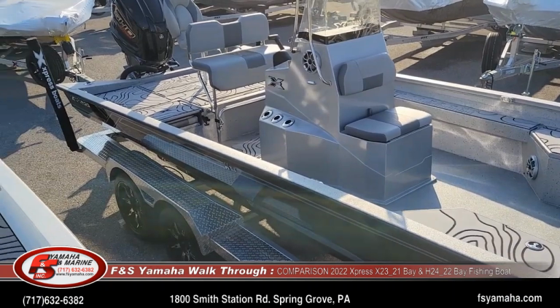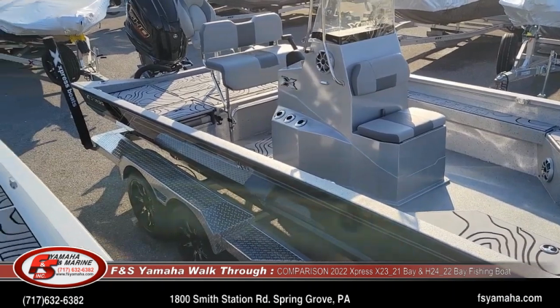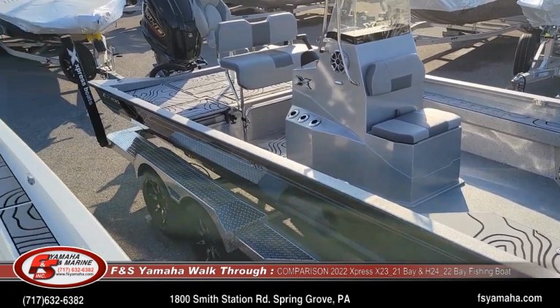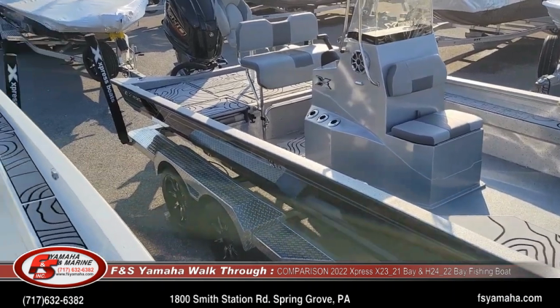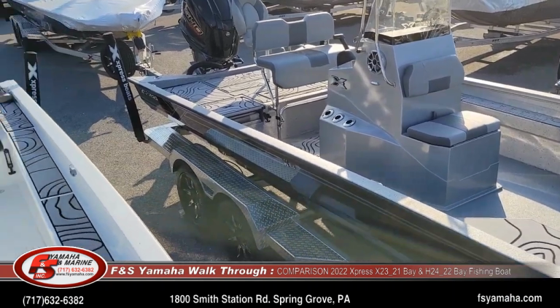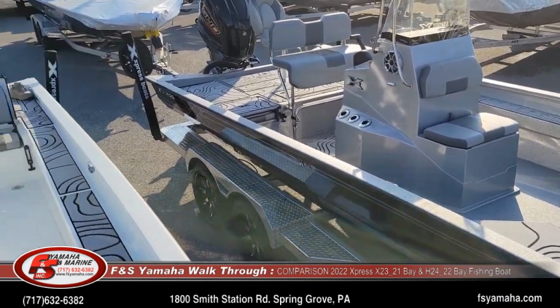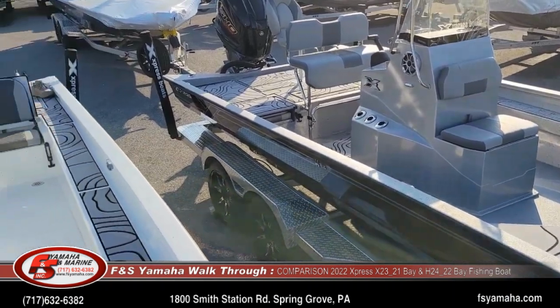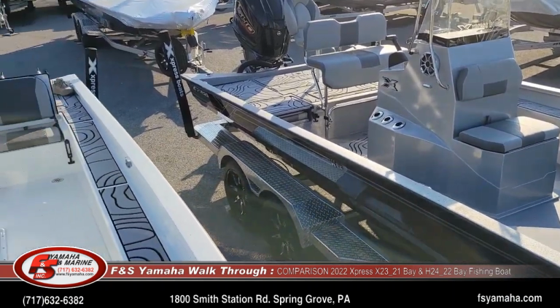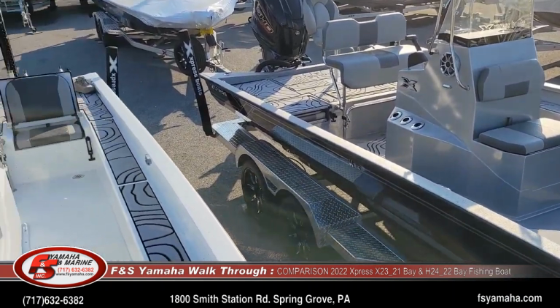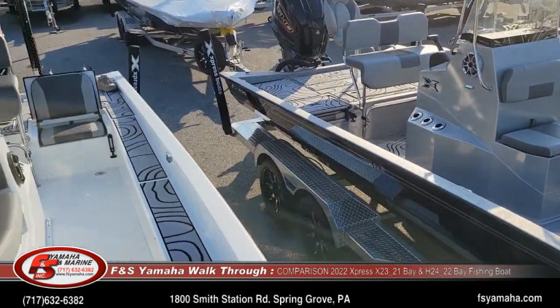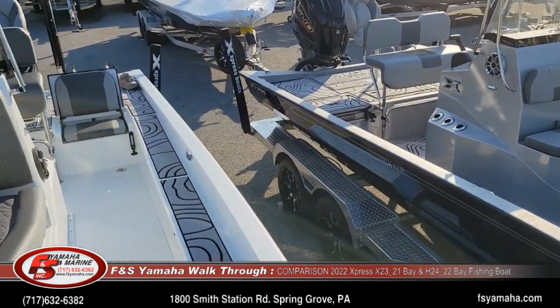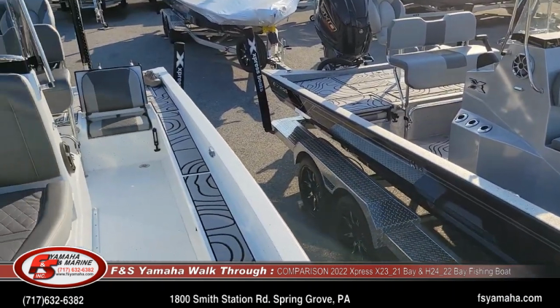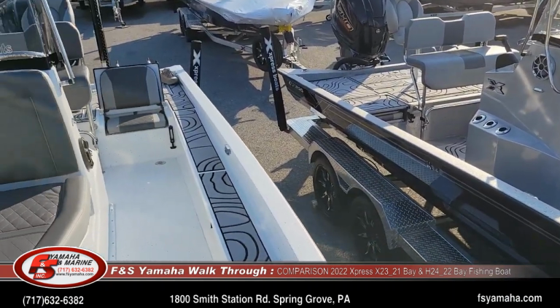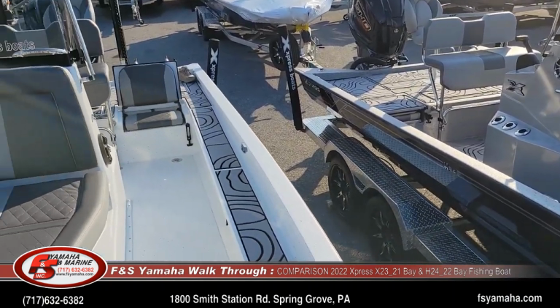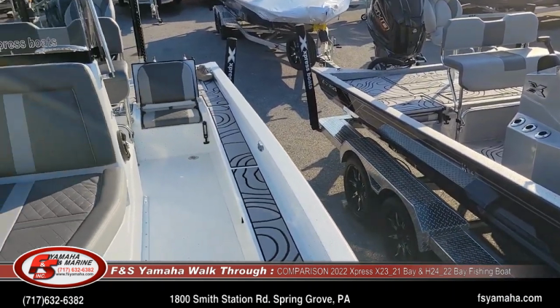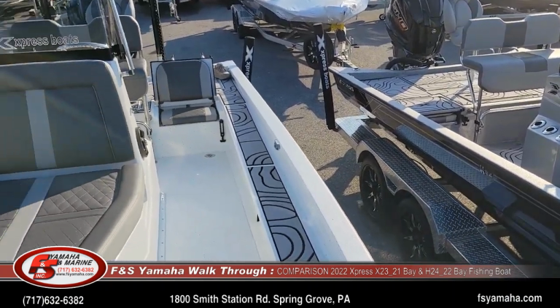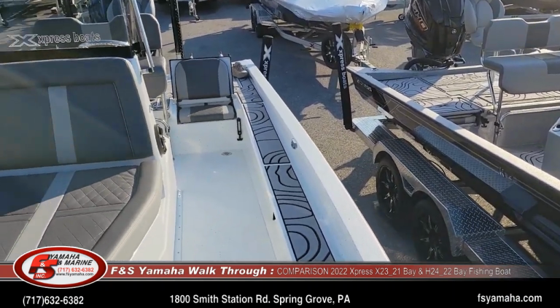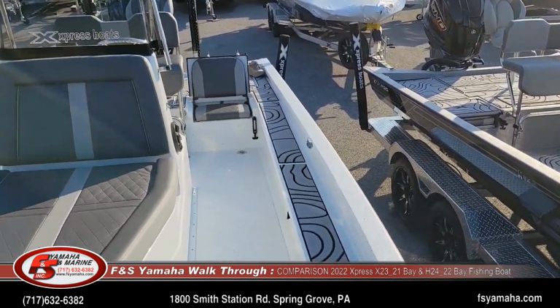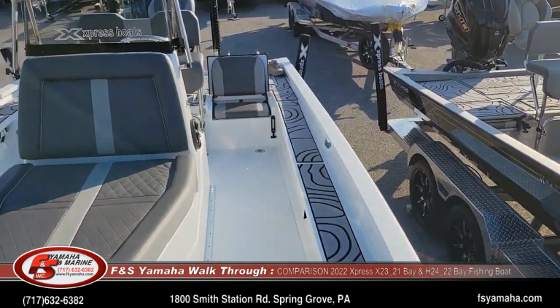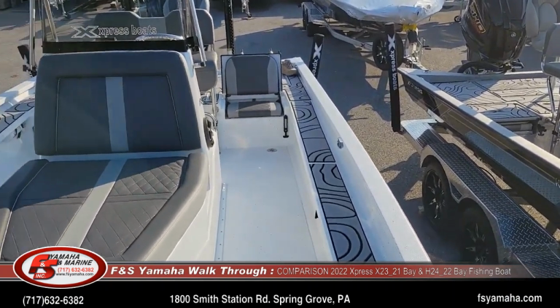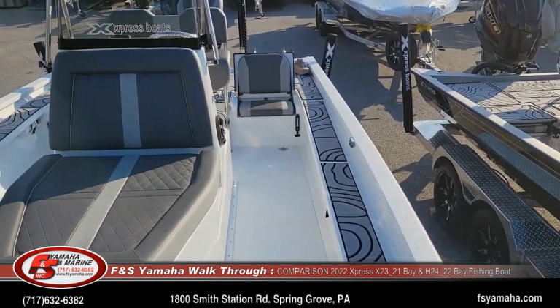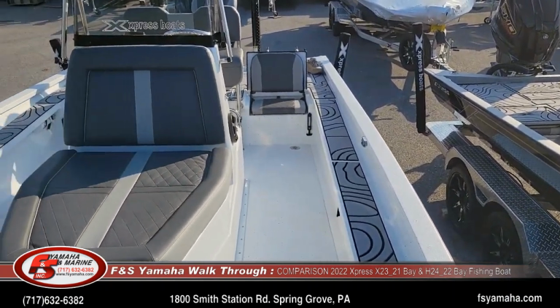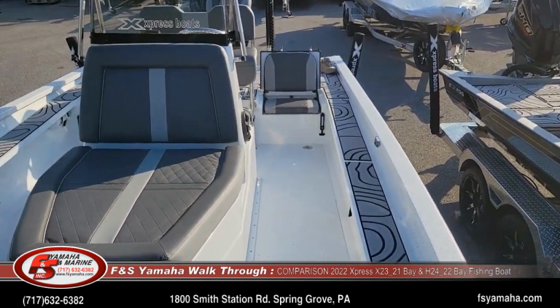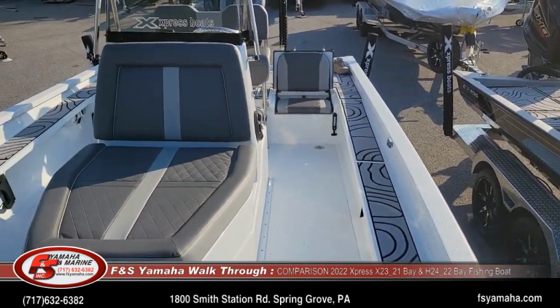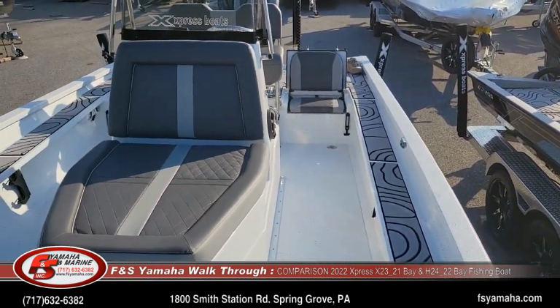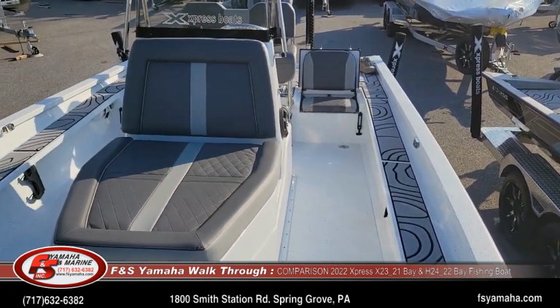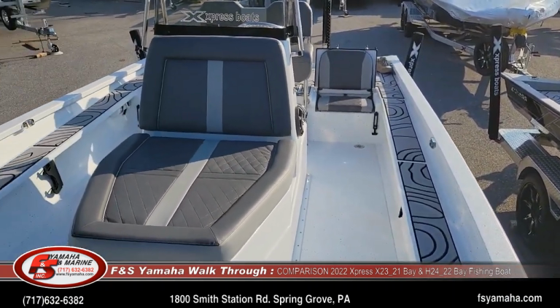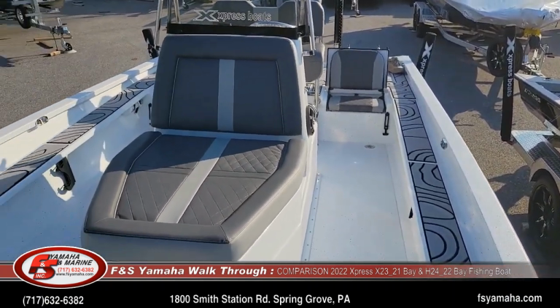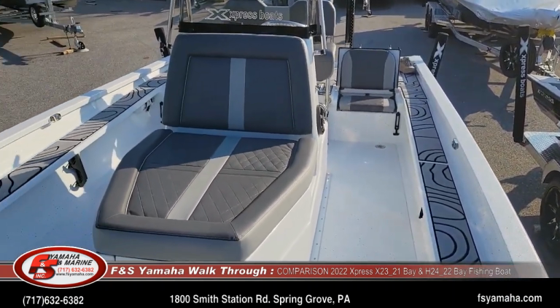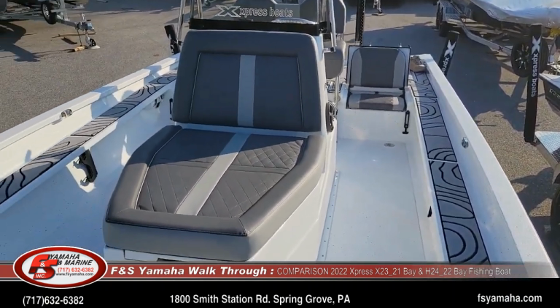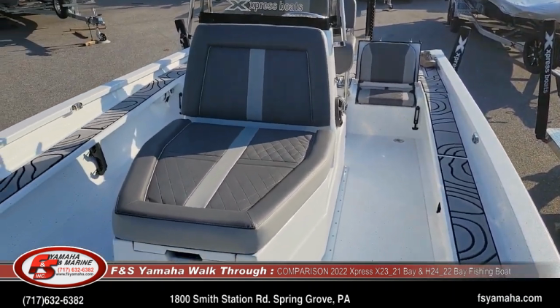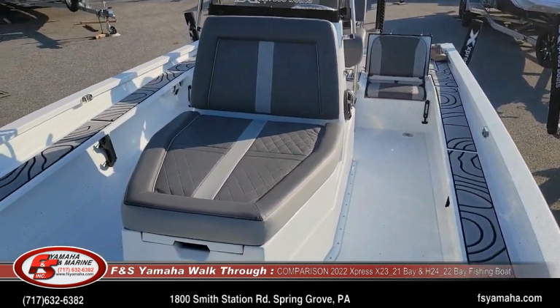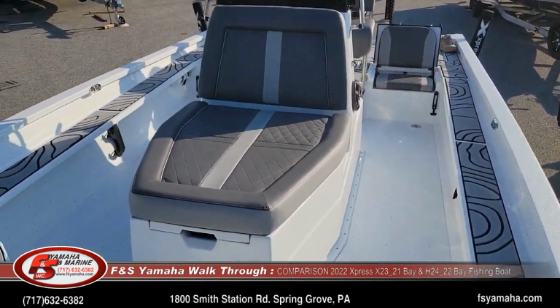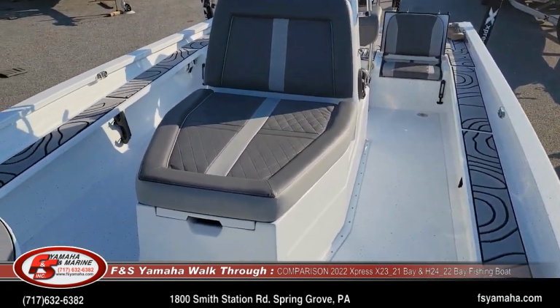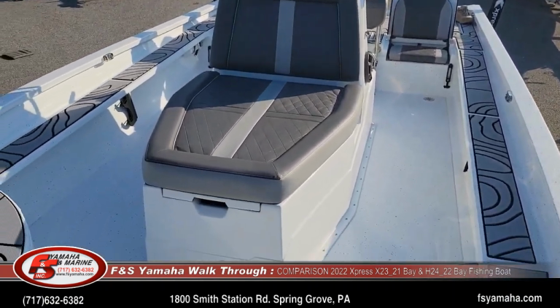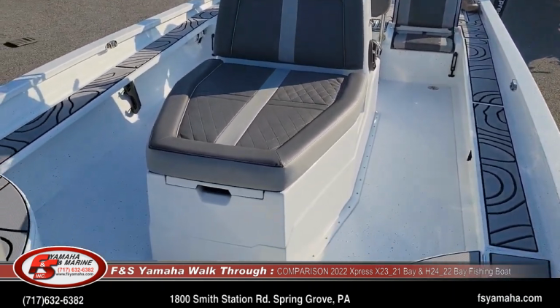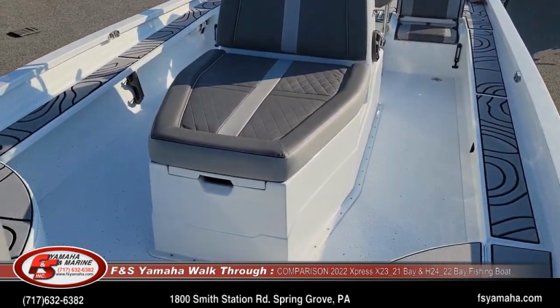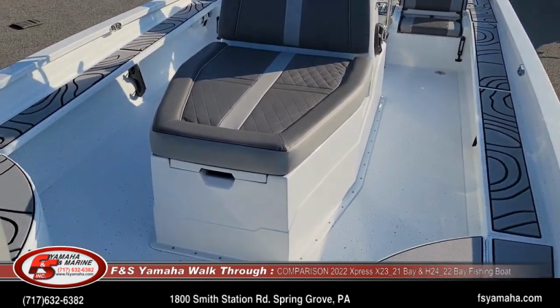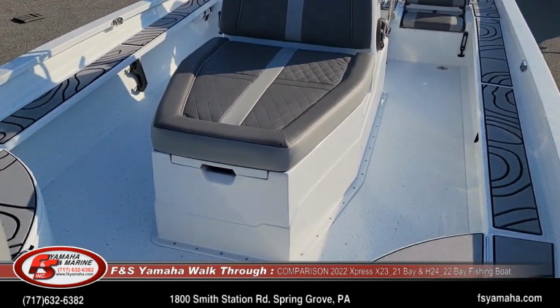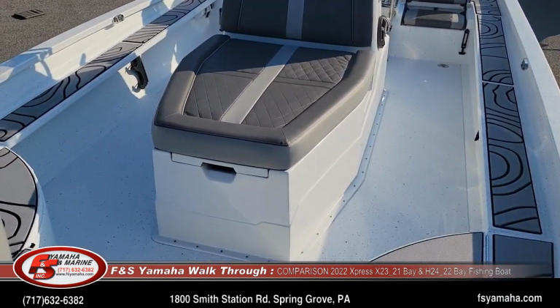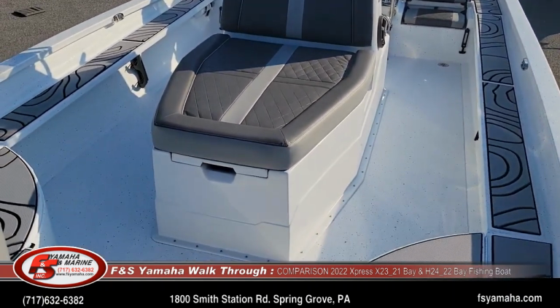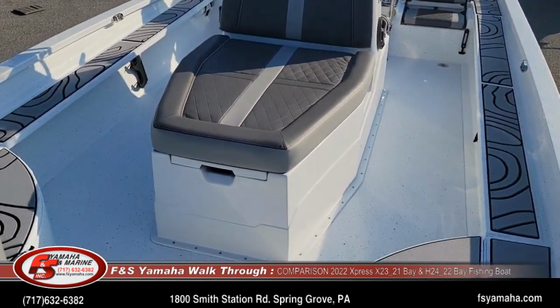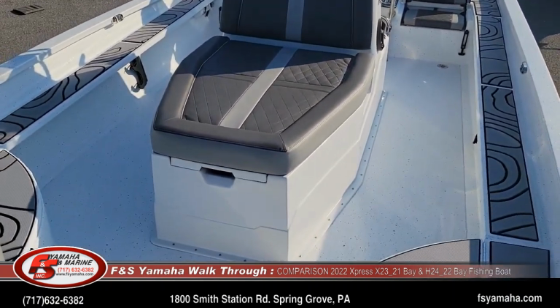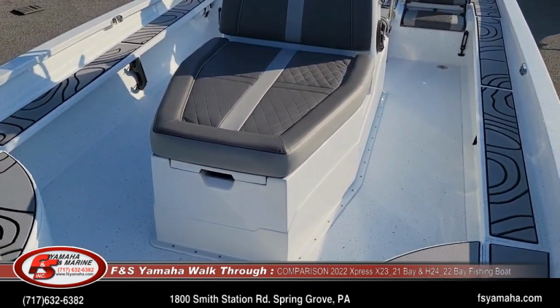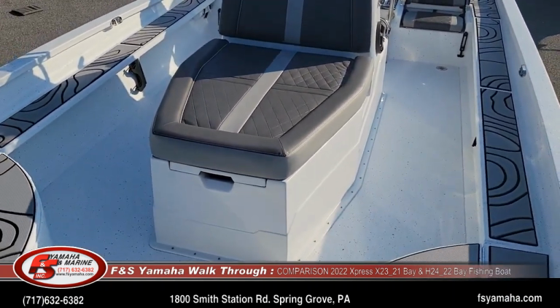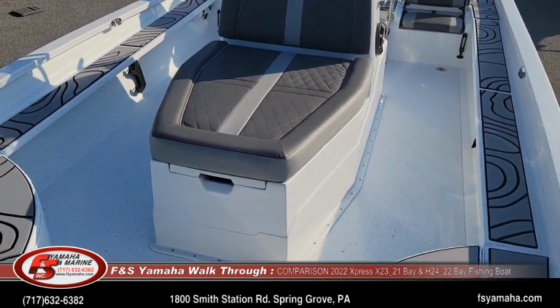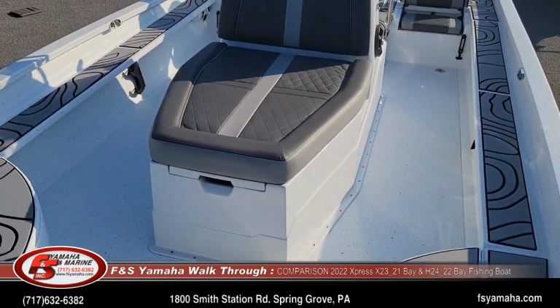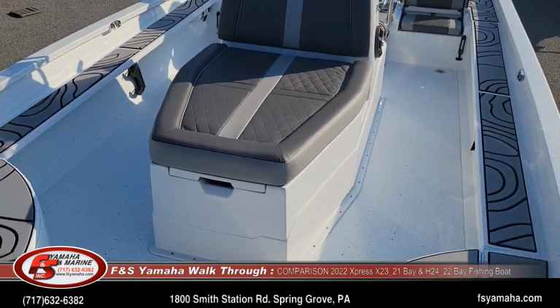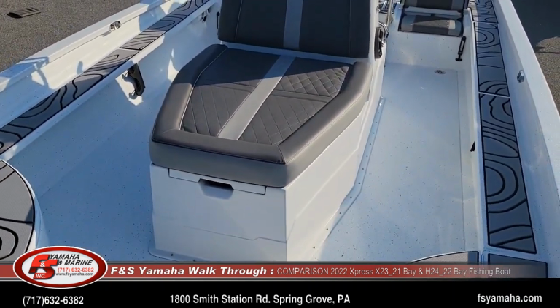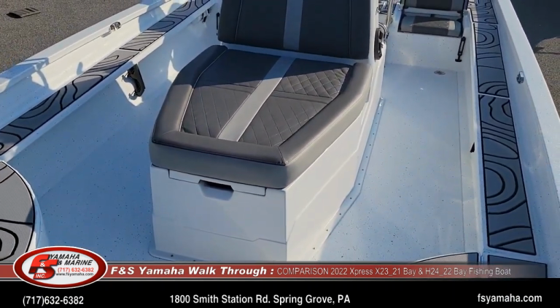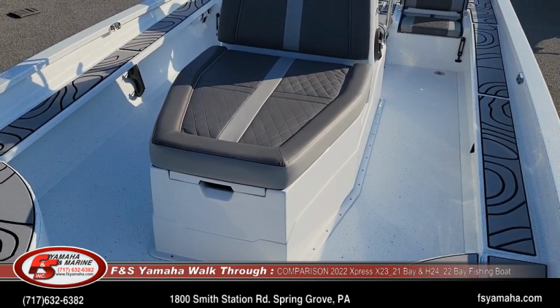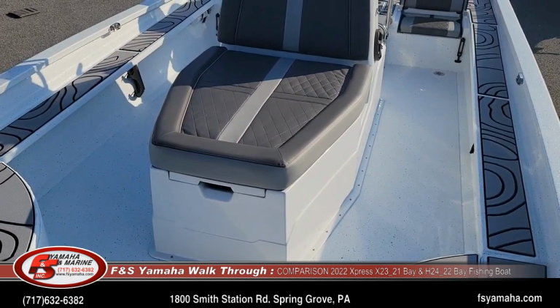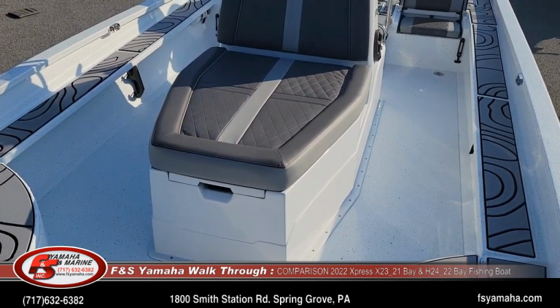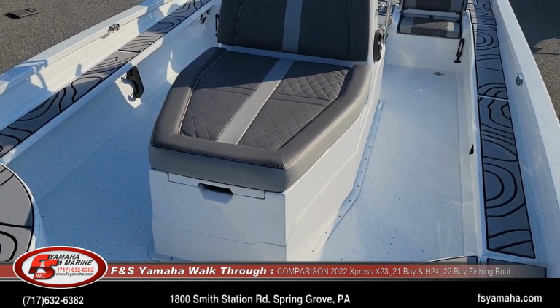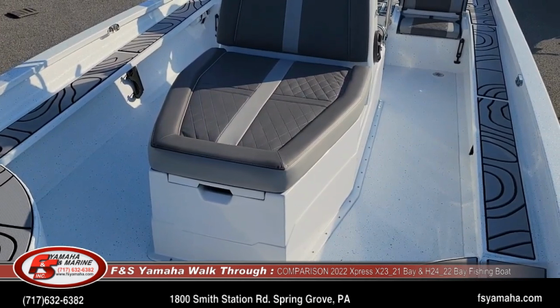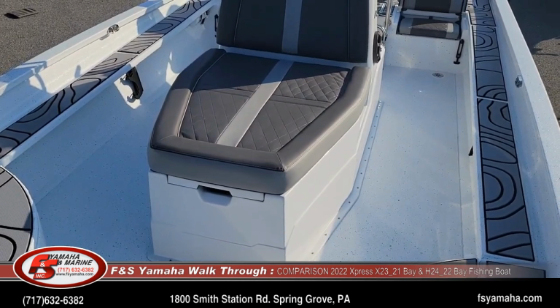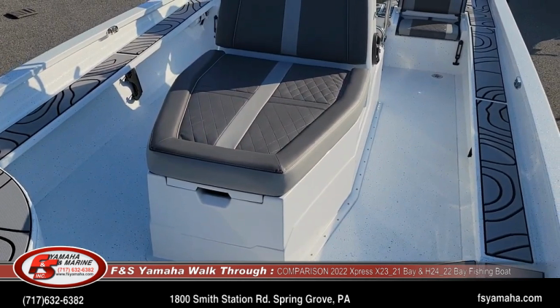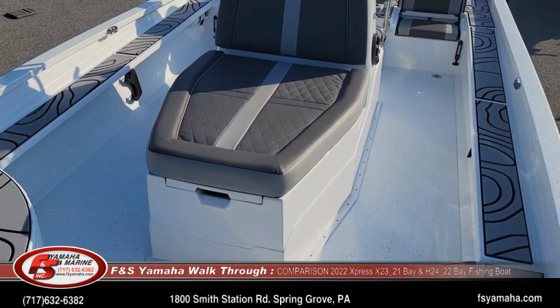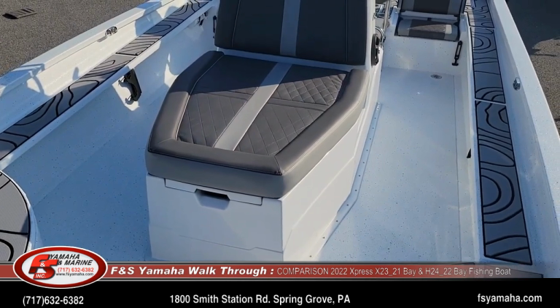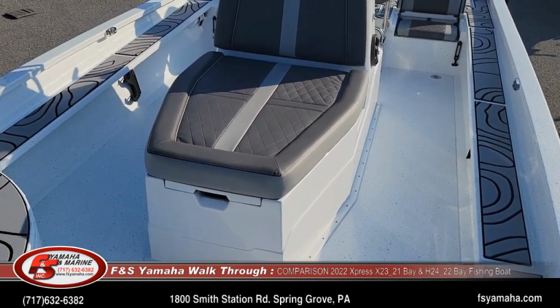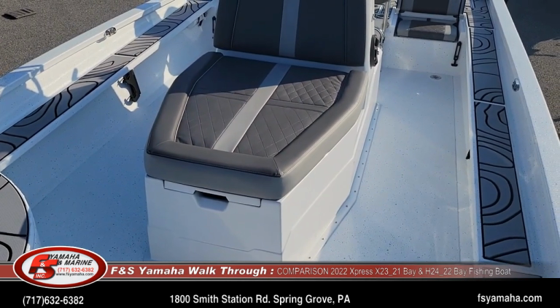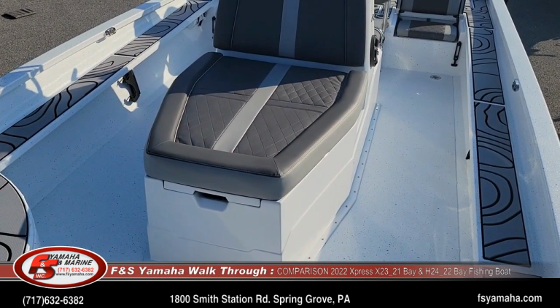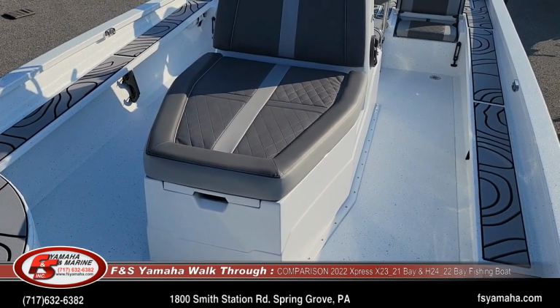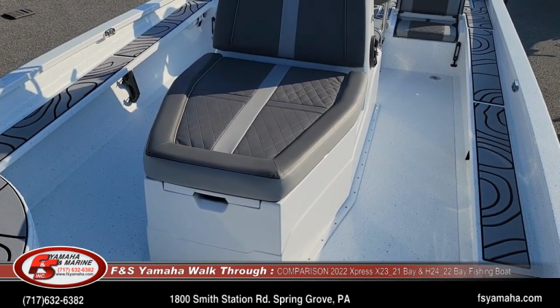This particular X-series is a lounger model — you can see the huge lounger here, which is also a fish box.